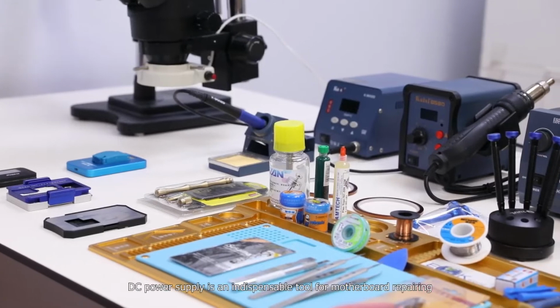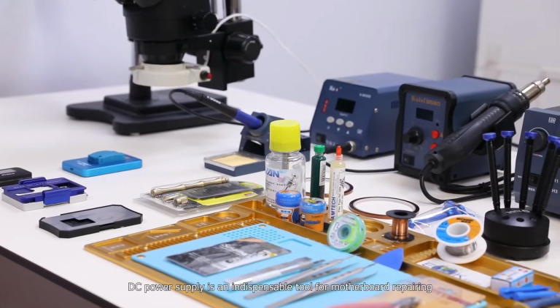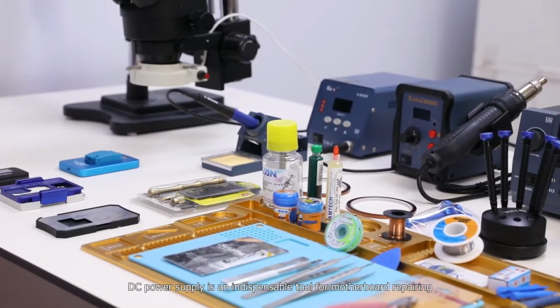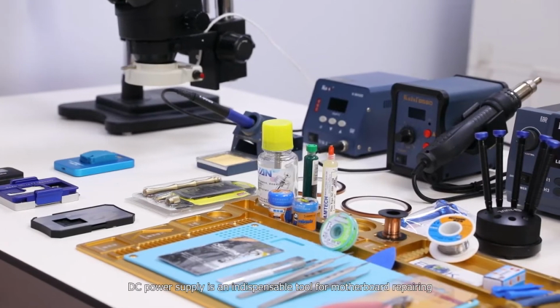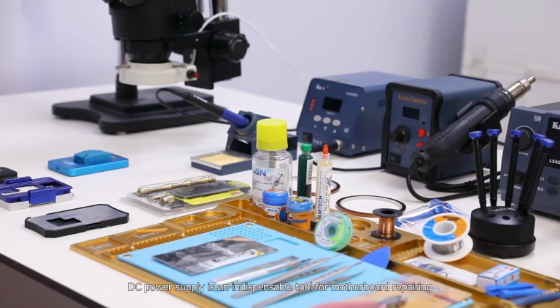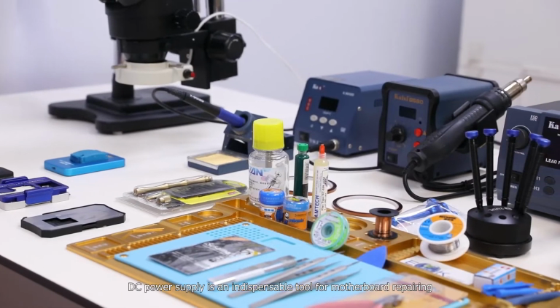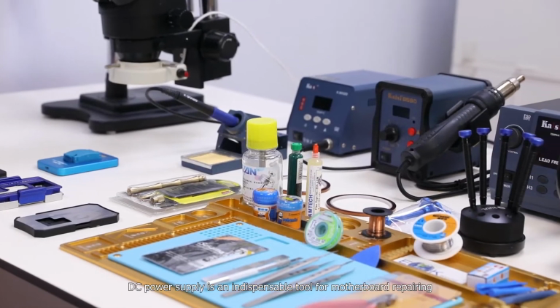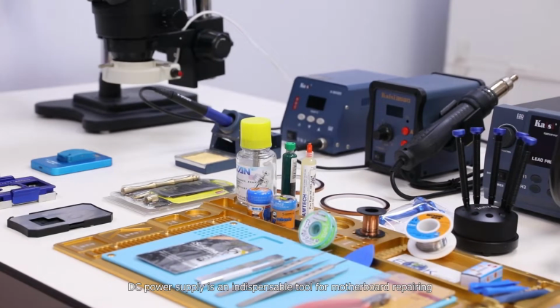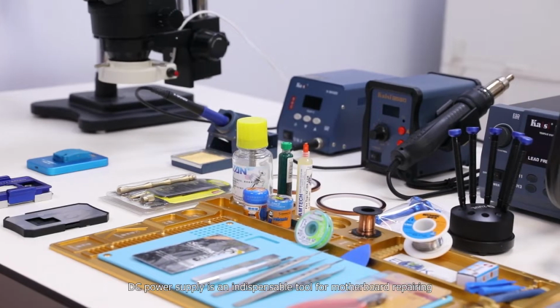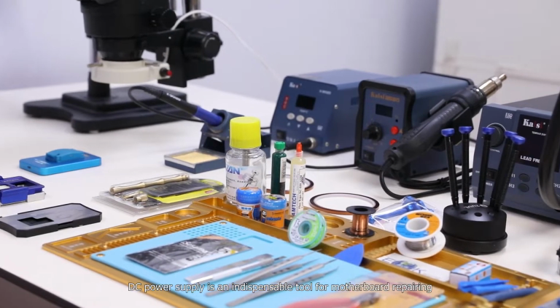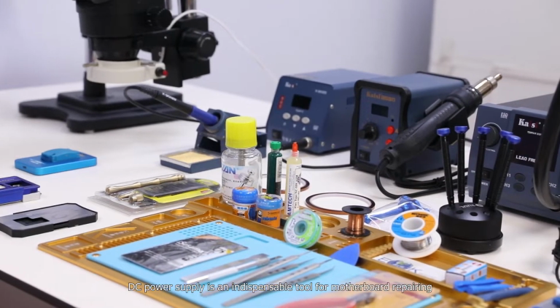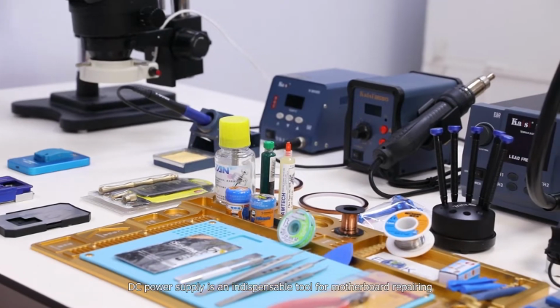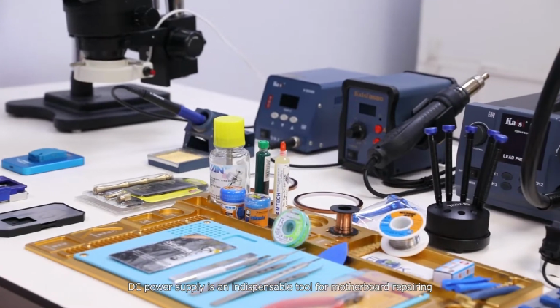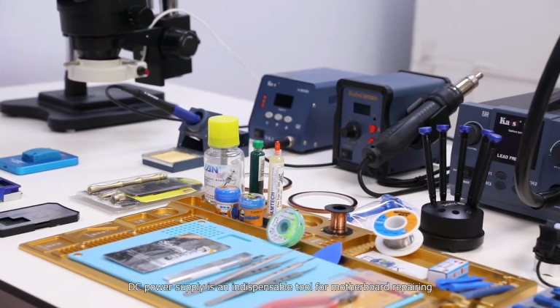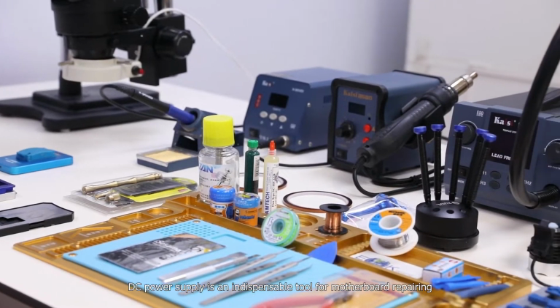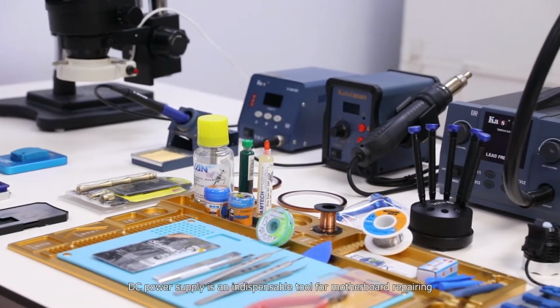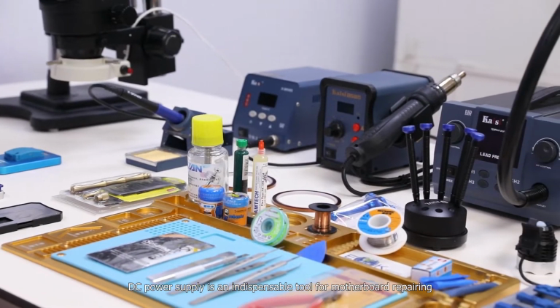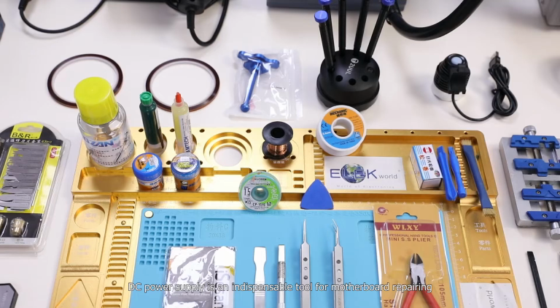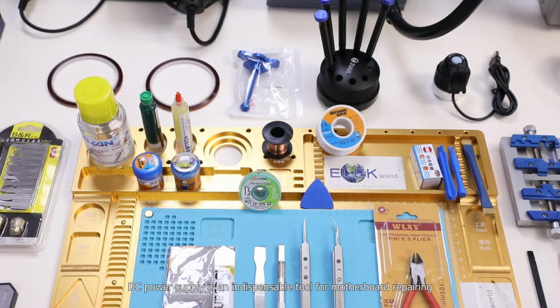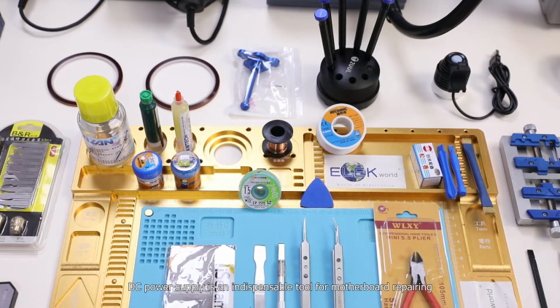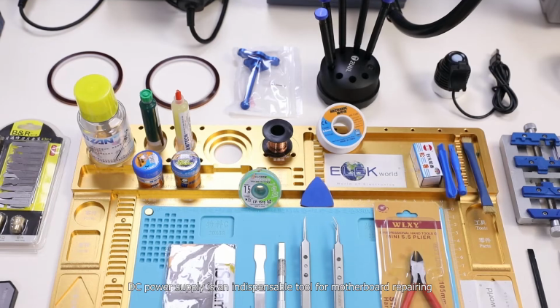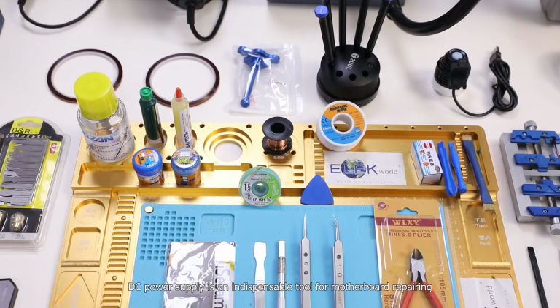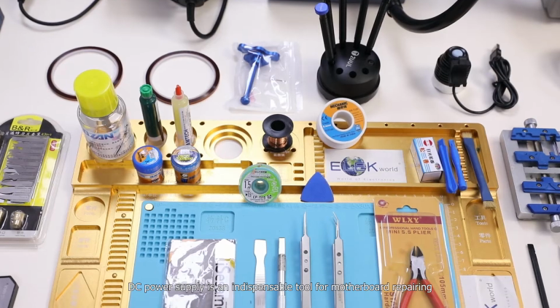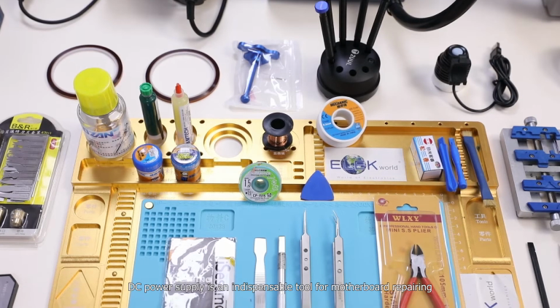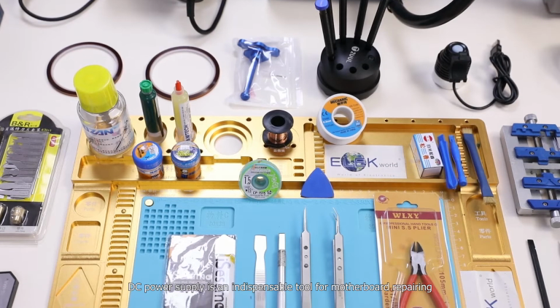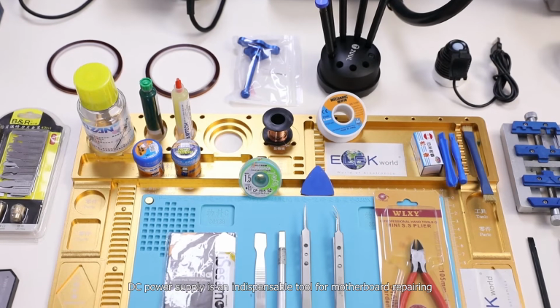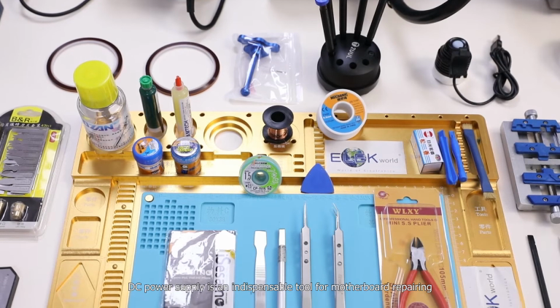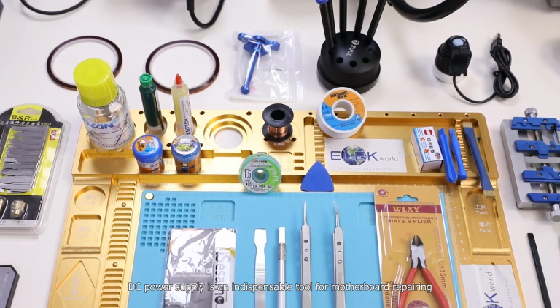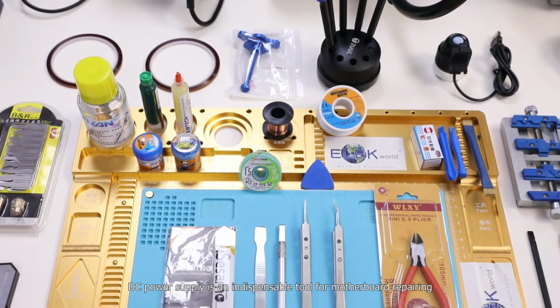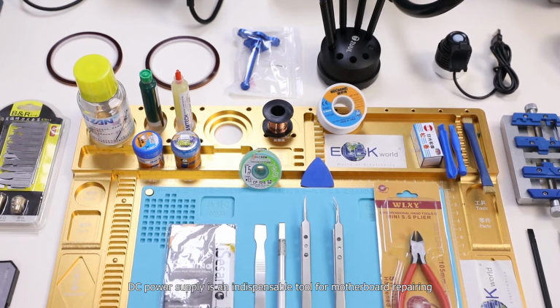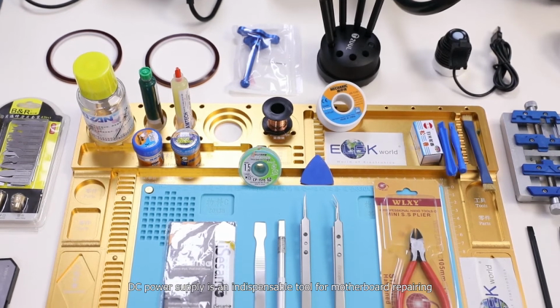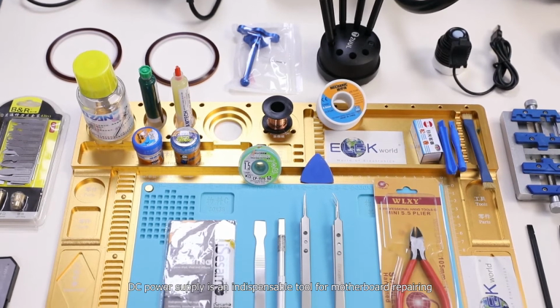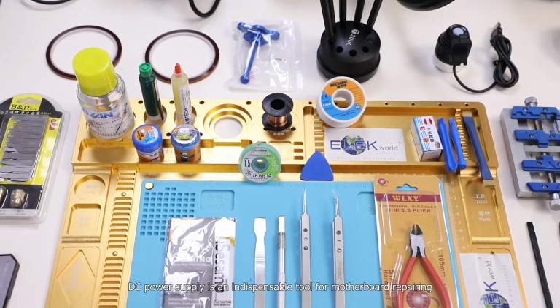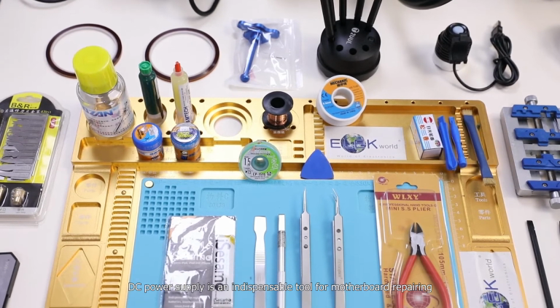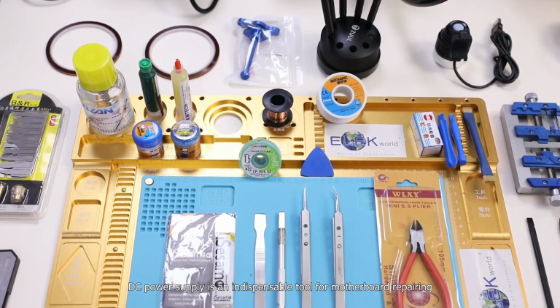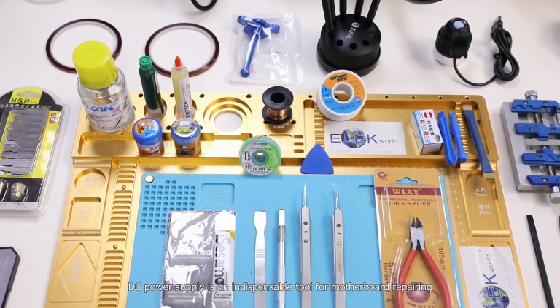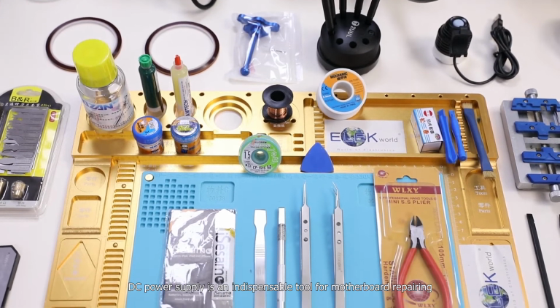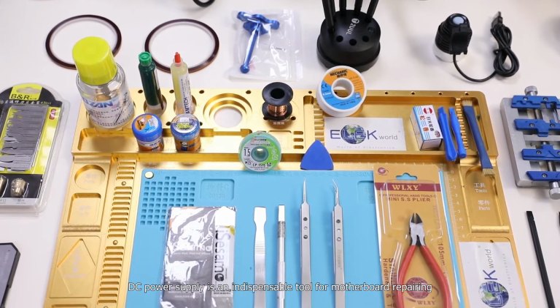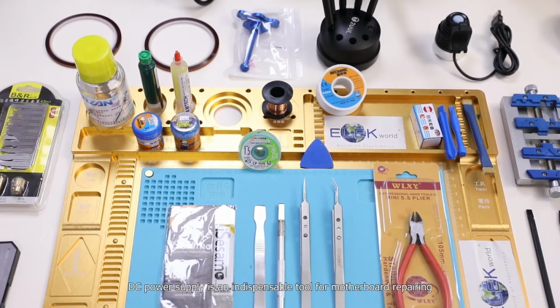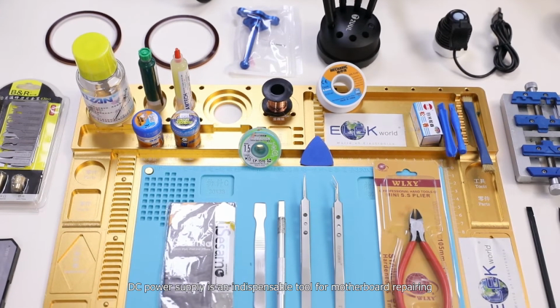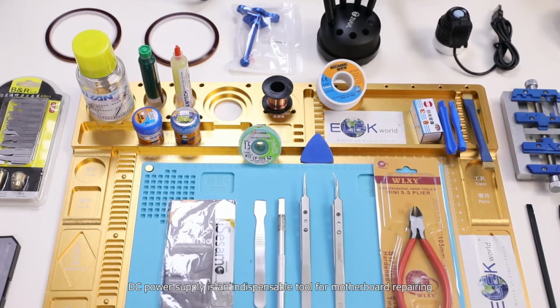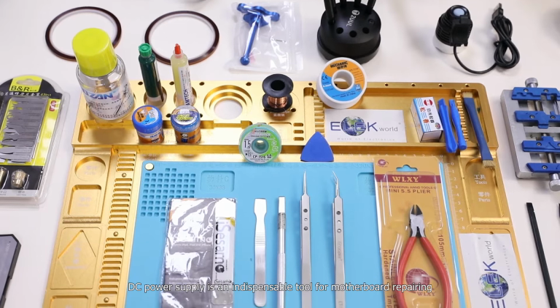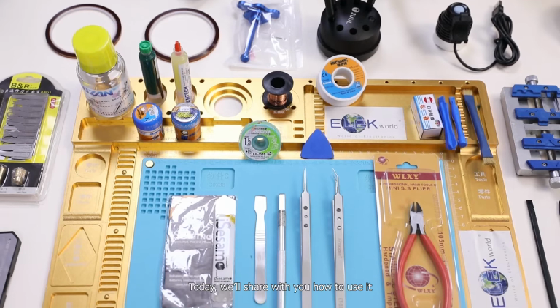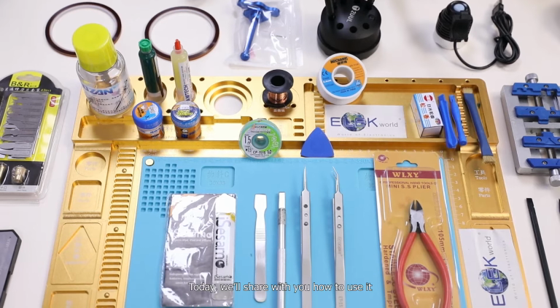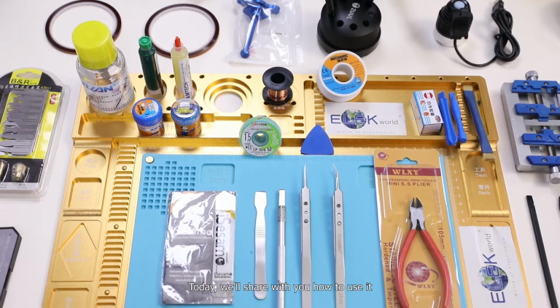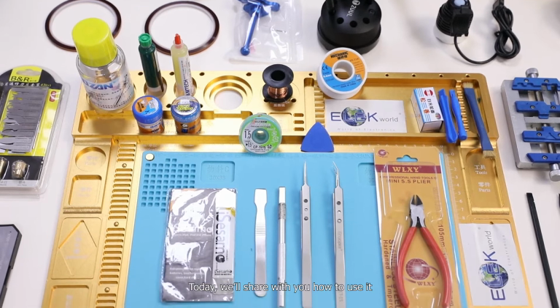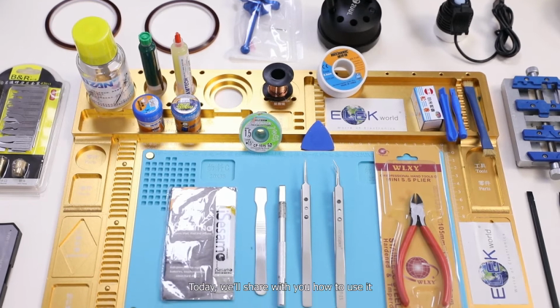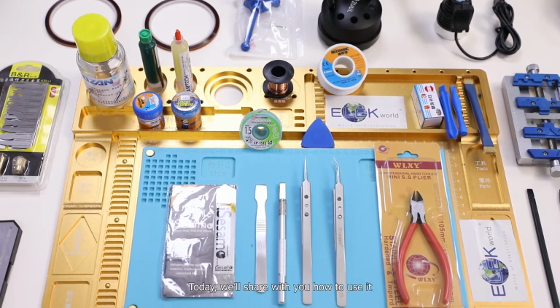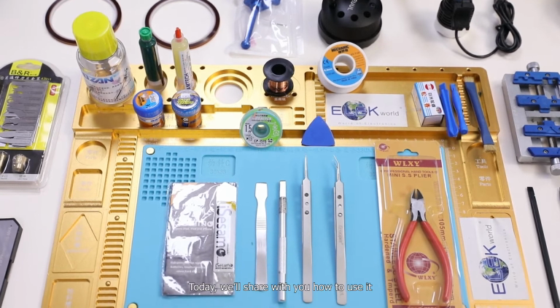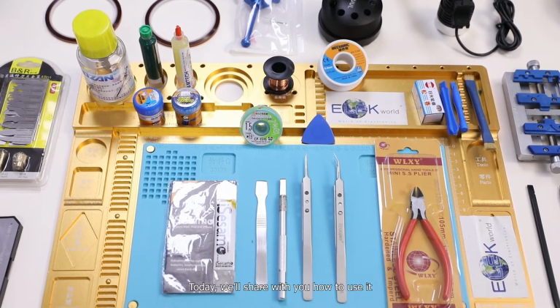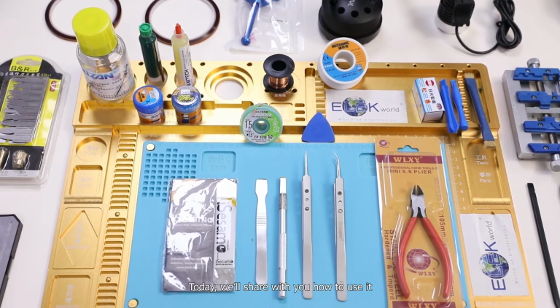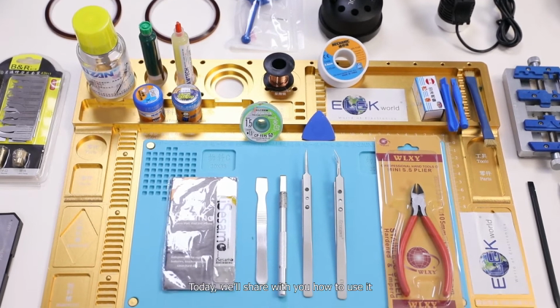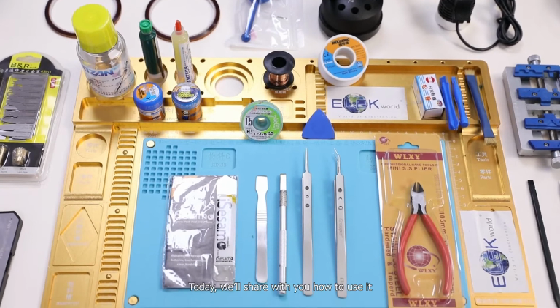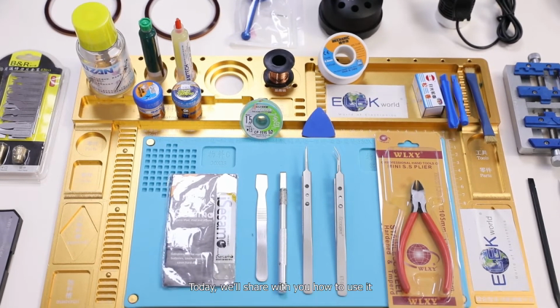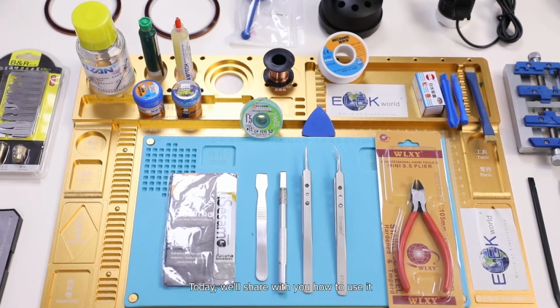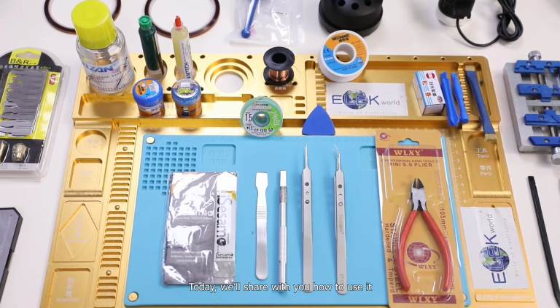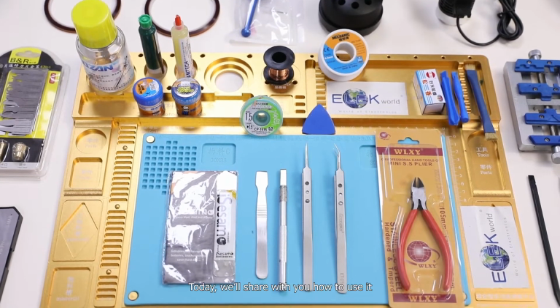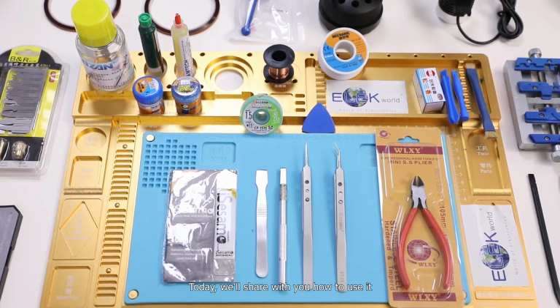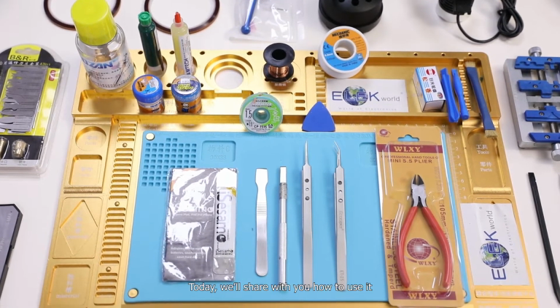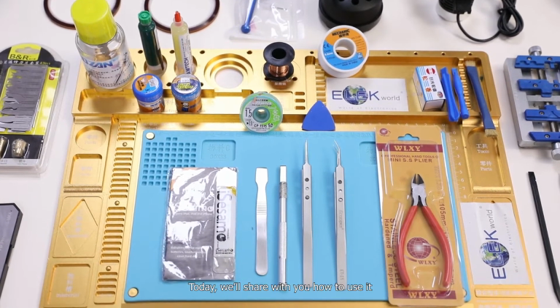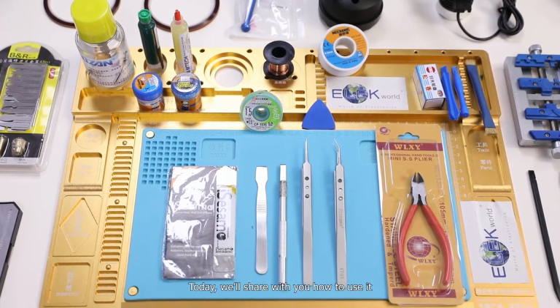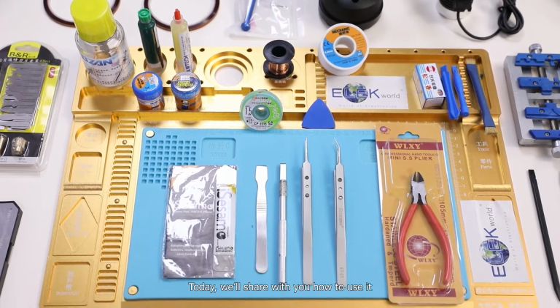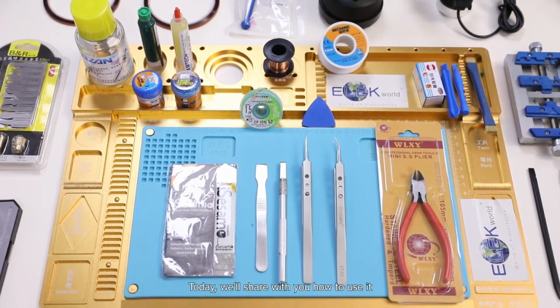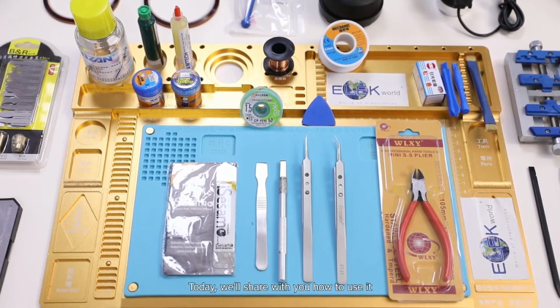DC power supply is an indispensable tool for motherboard repairing. Today we will share with you how to use it.